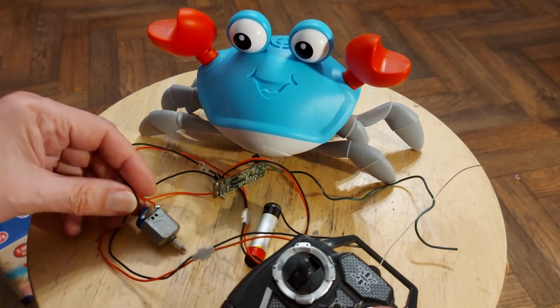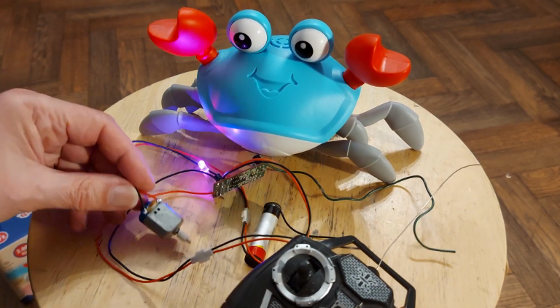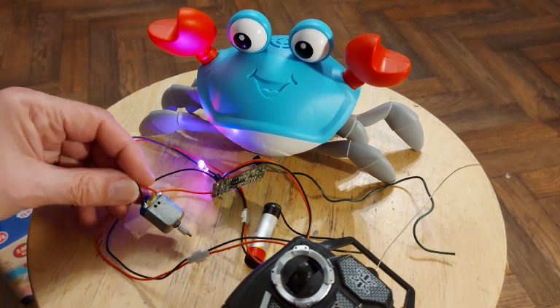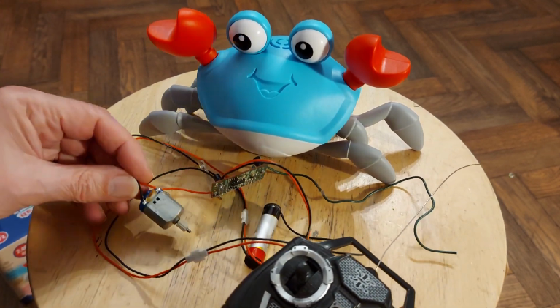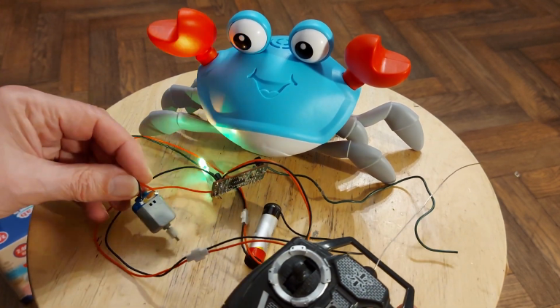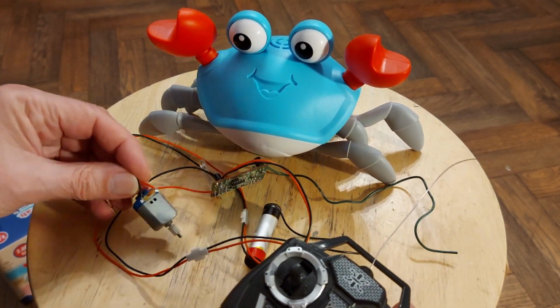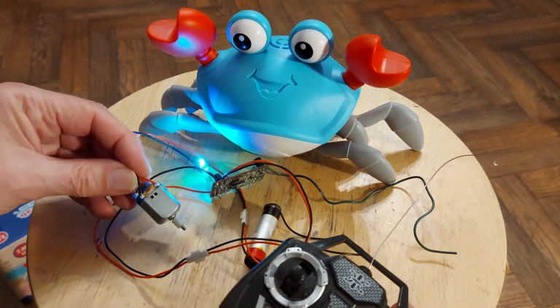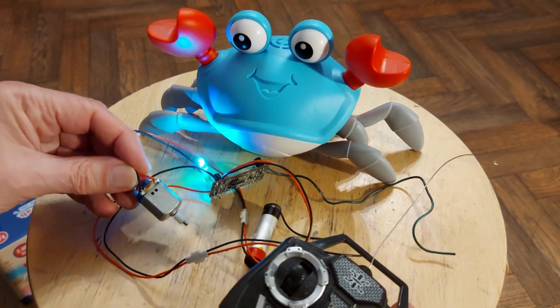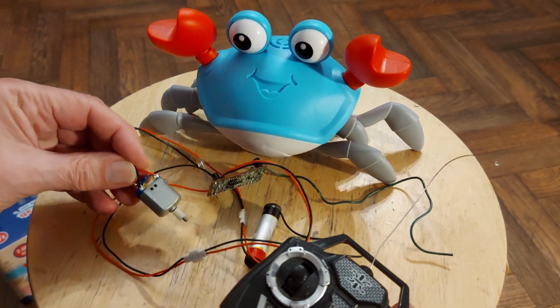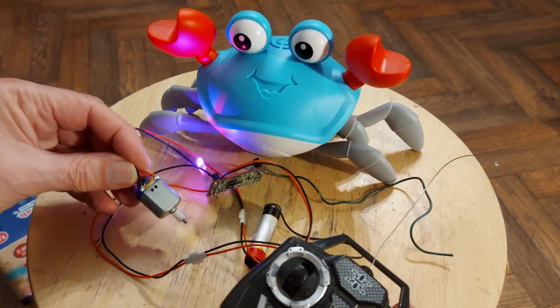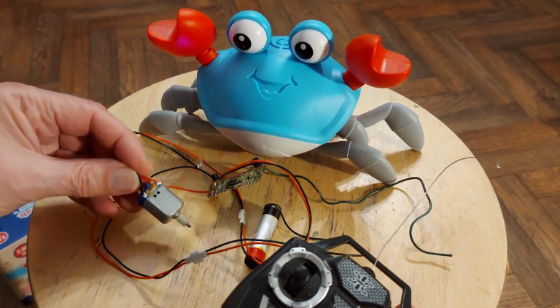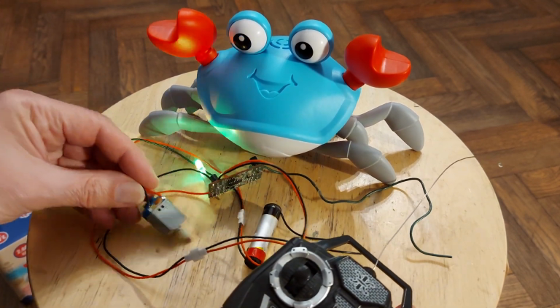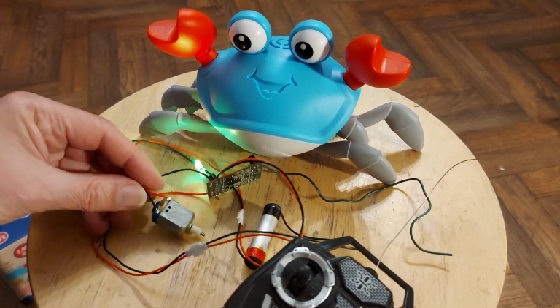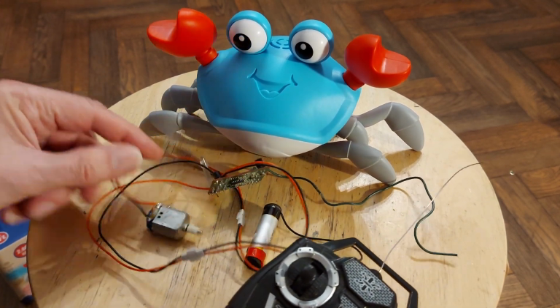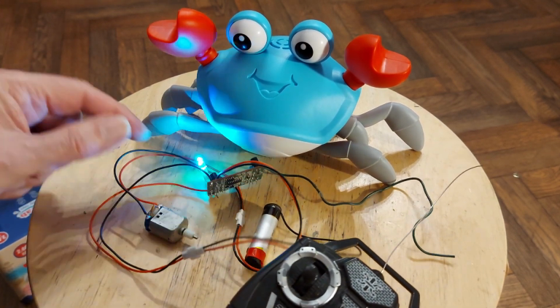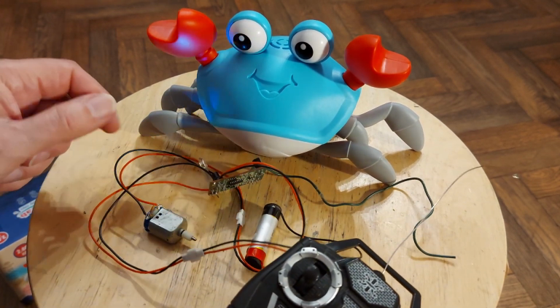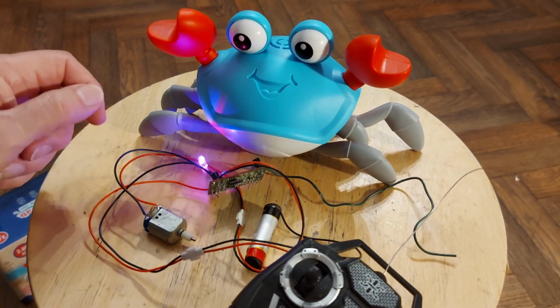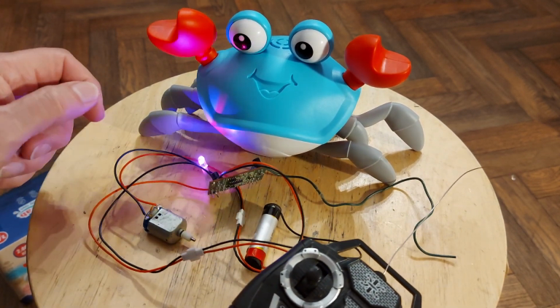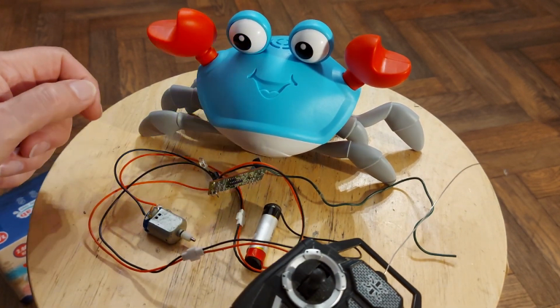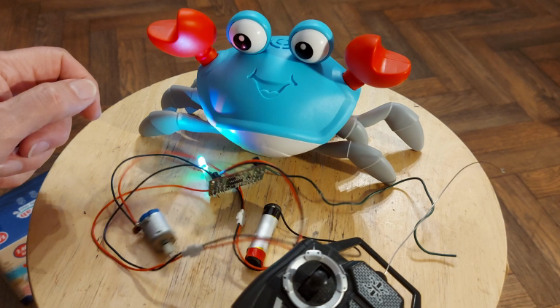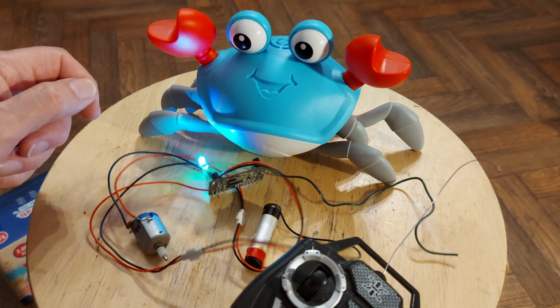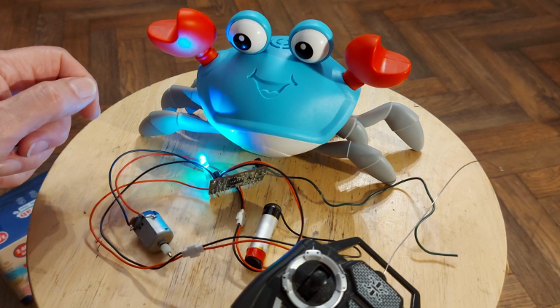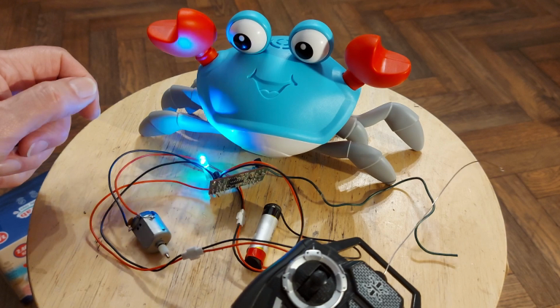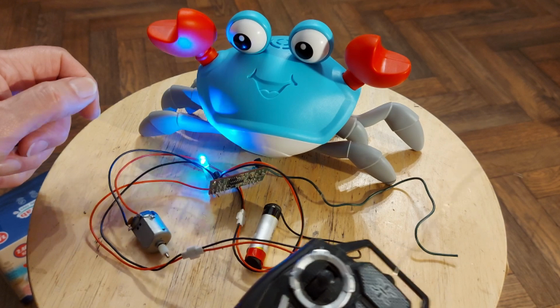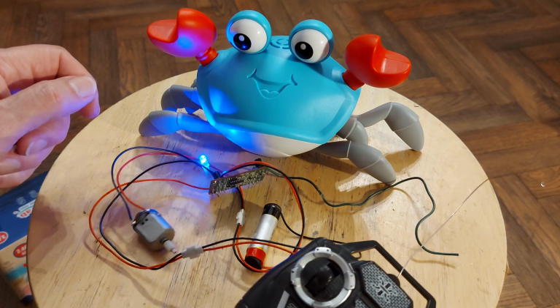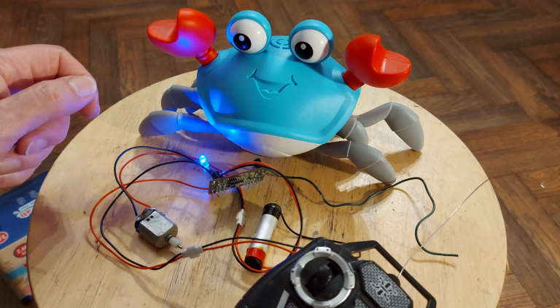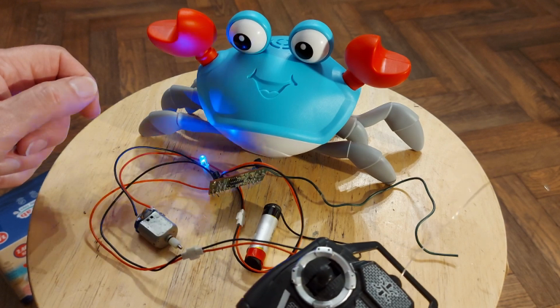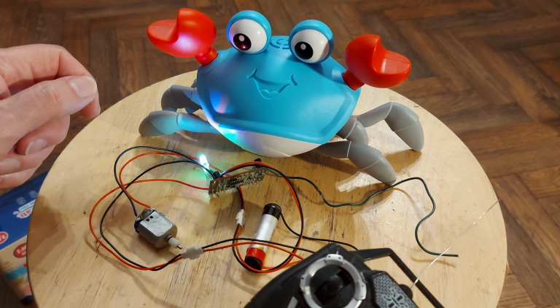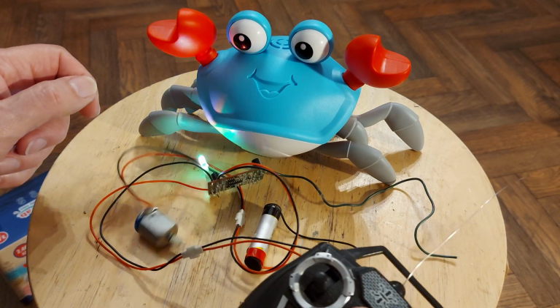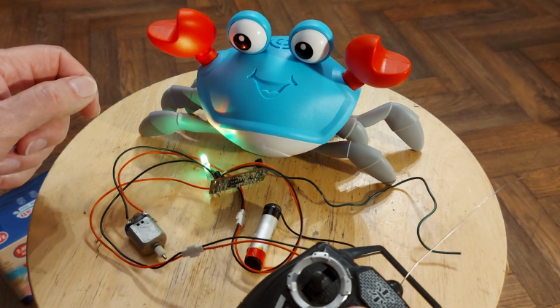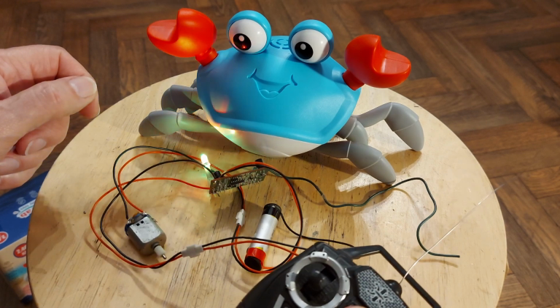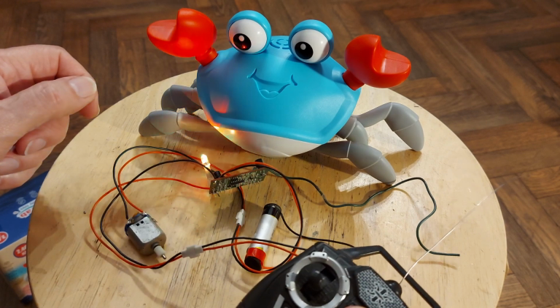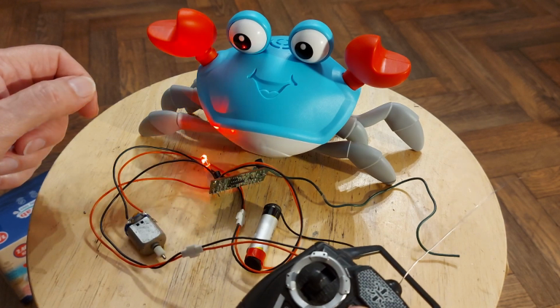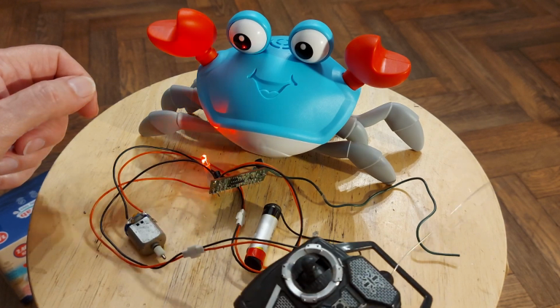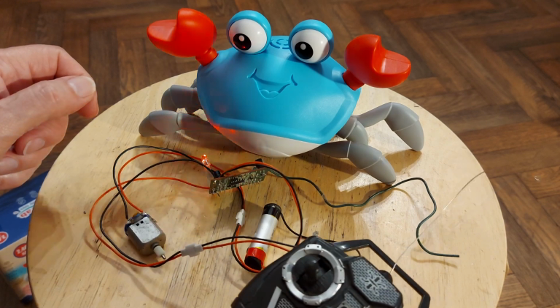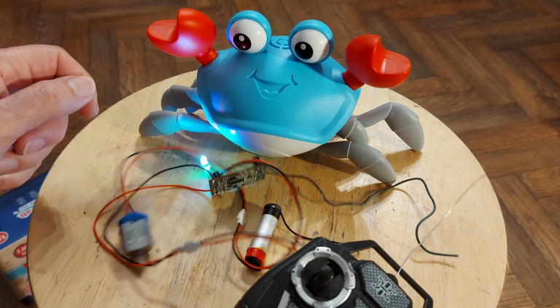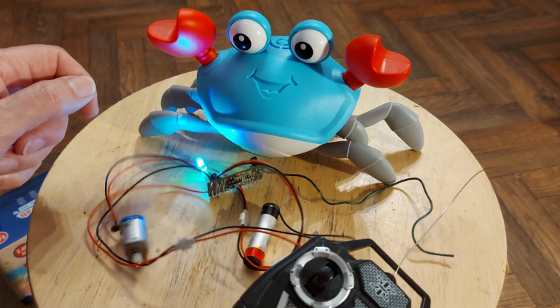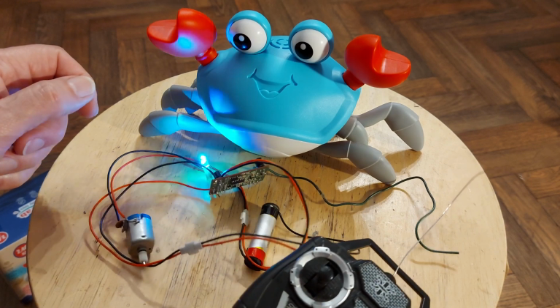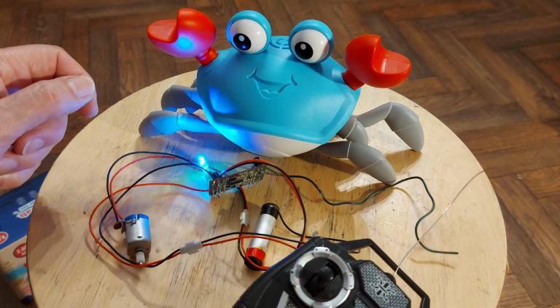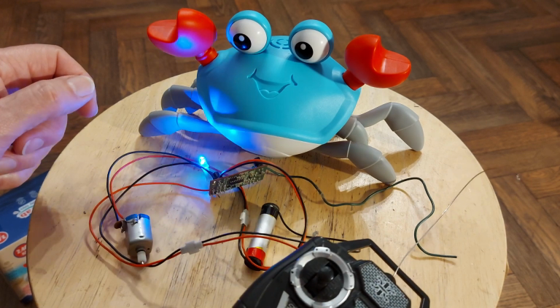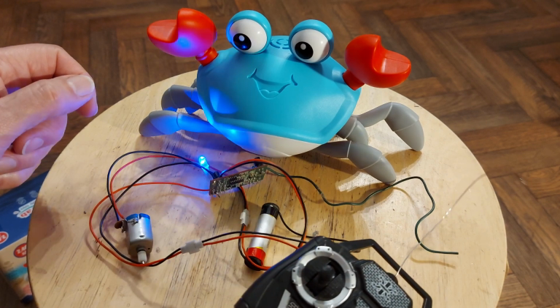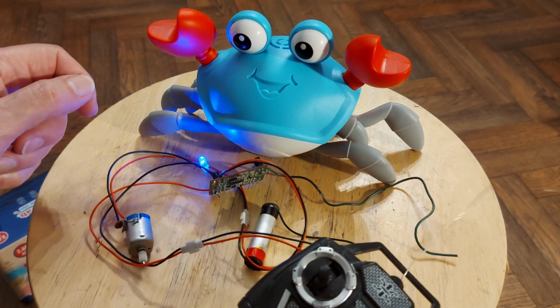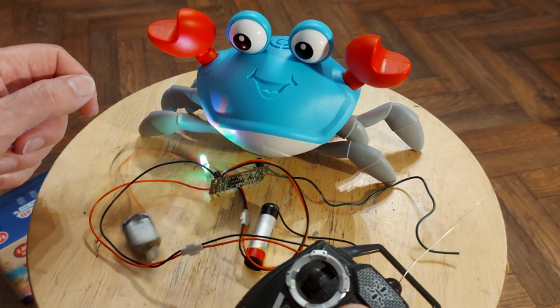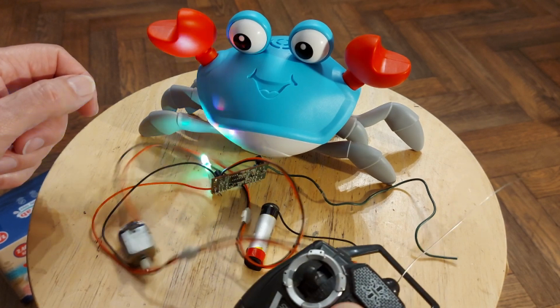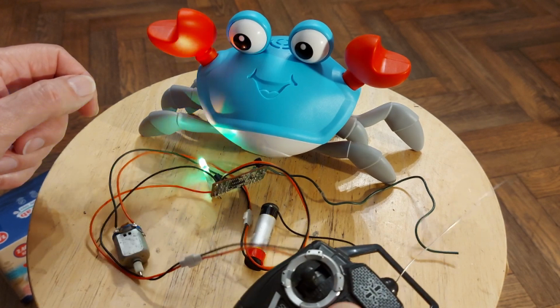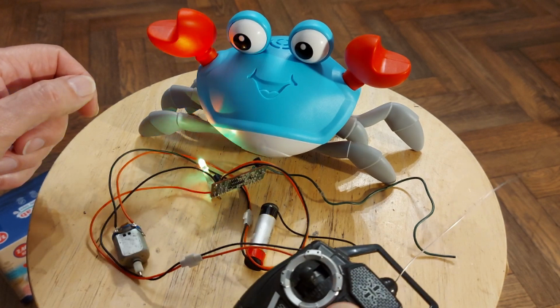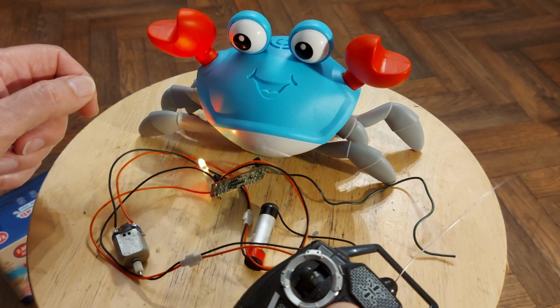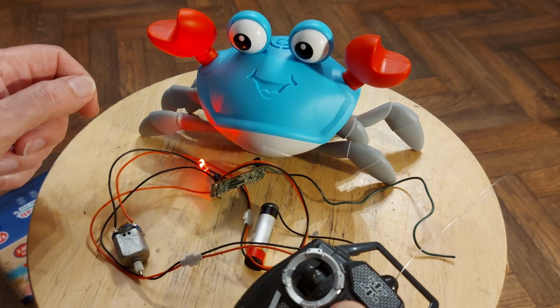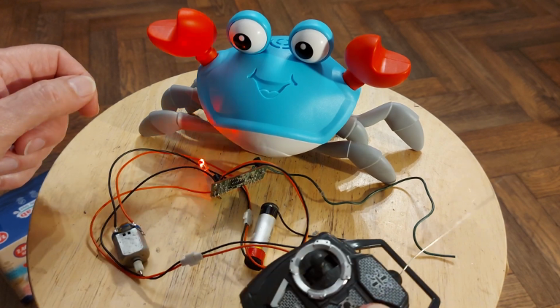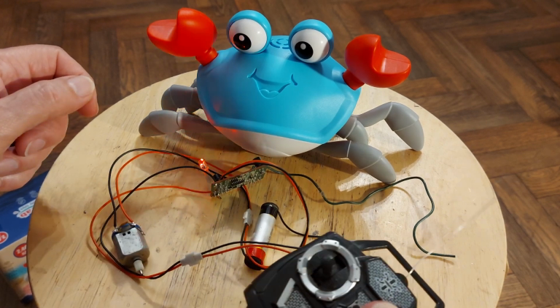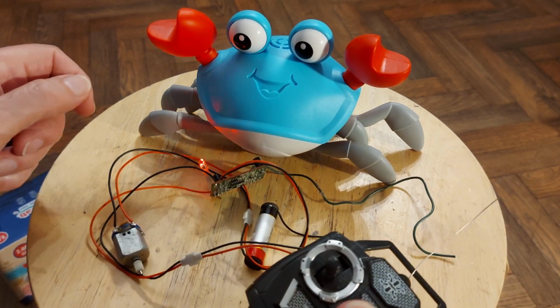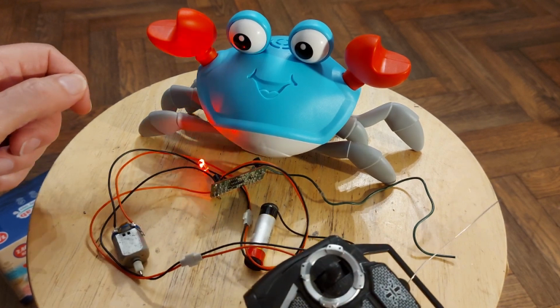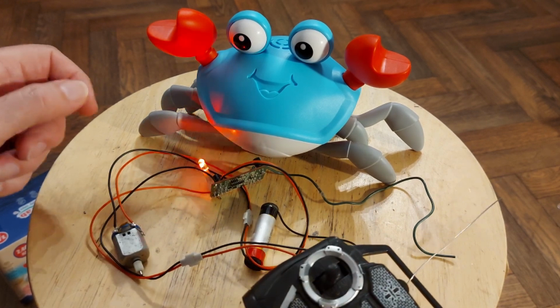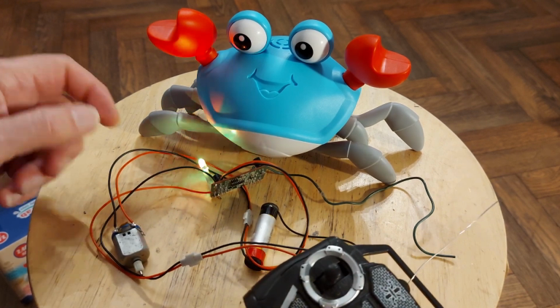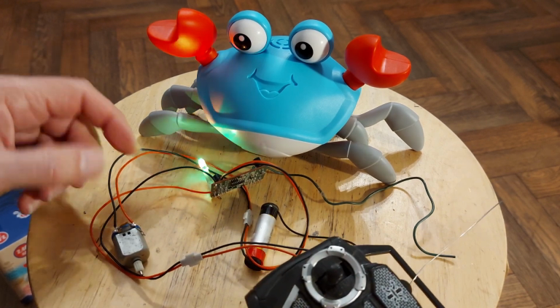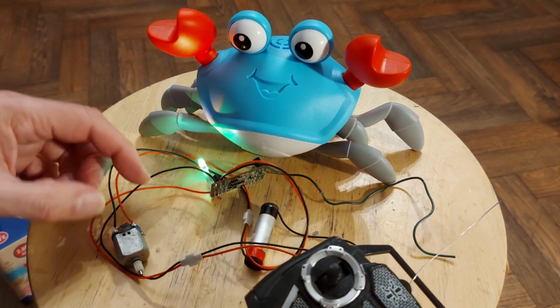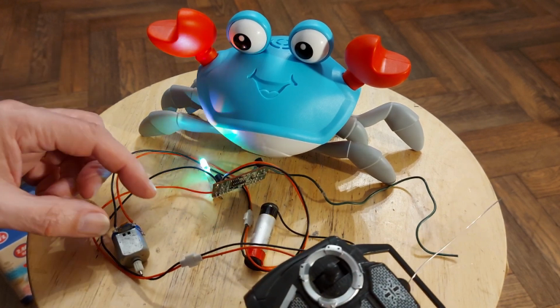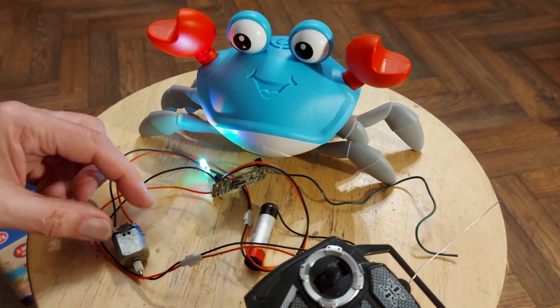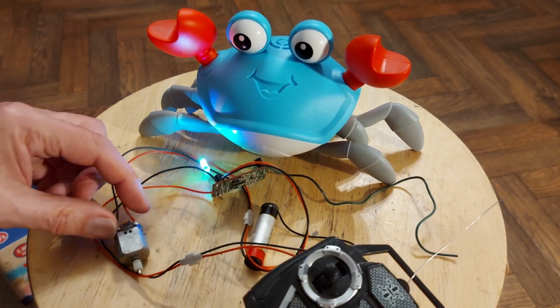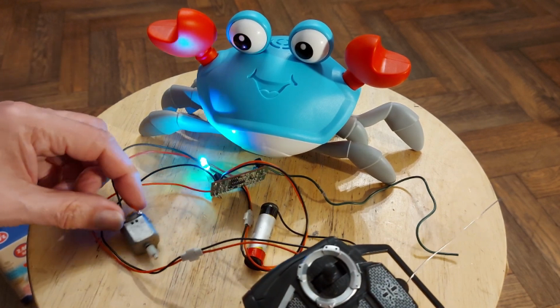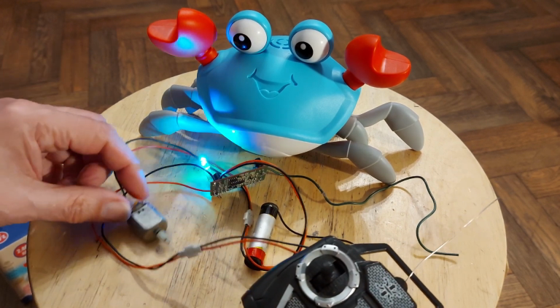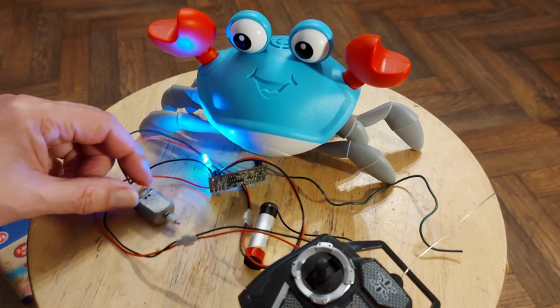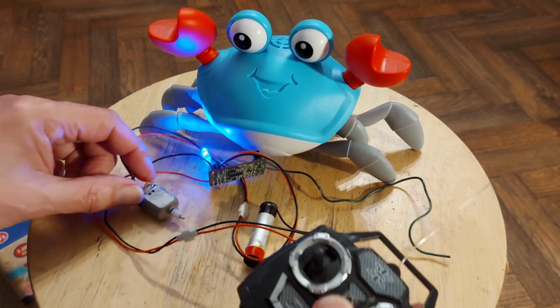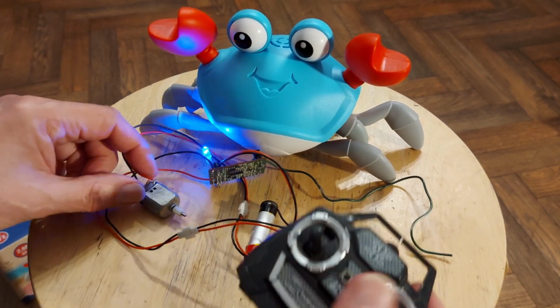It happens to be a colour-changing LED, and if I use my 27 megahertz transmitter — this one is connected to the left/right control — as you can see it's bouncing around, so it works.